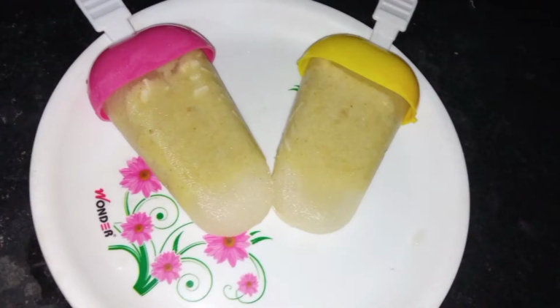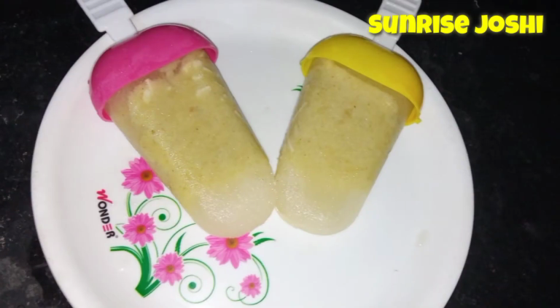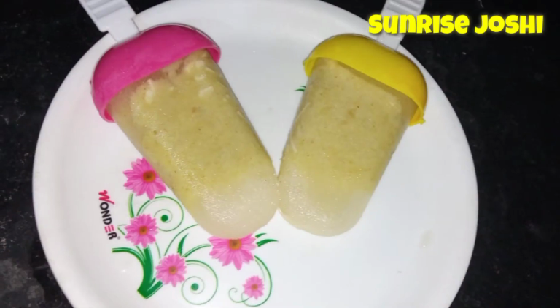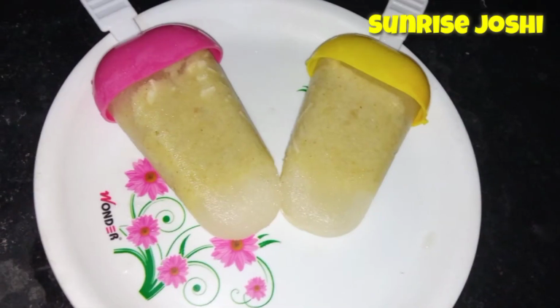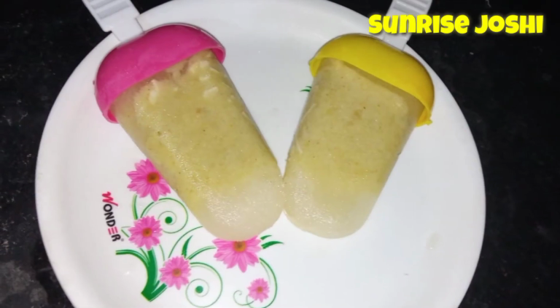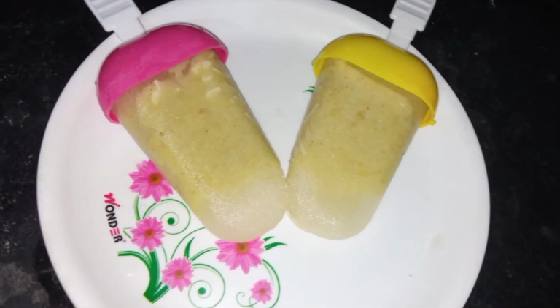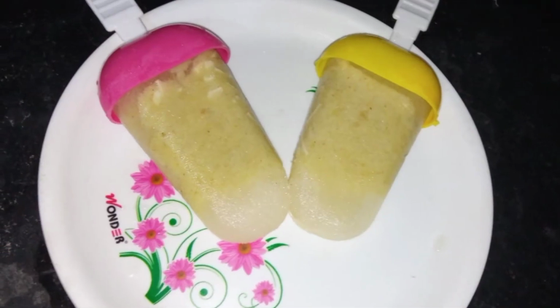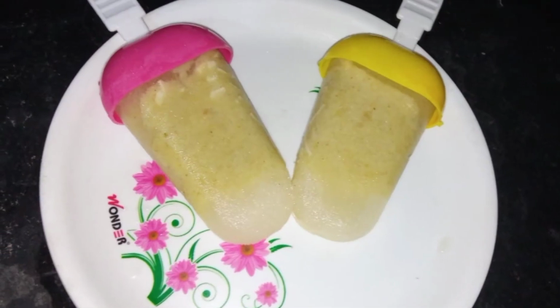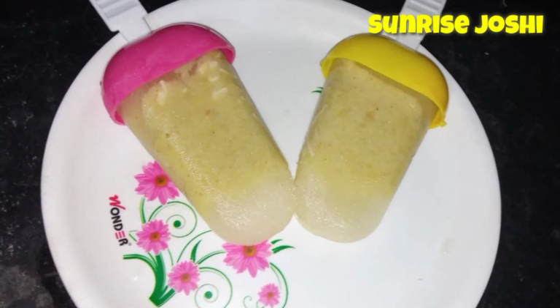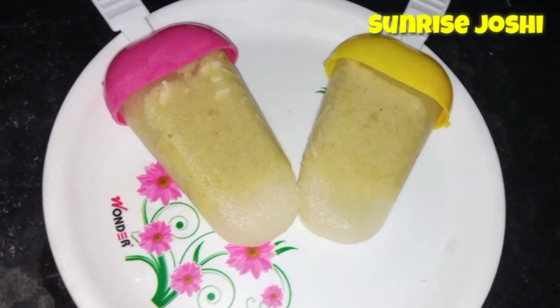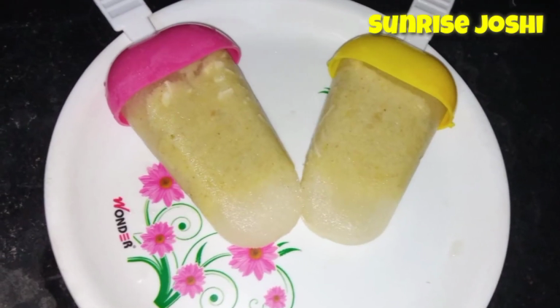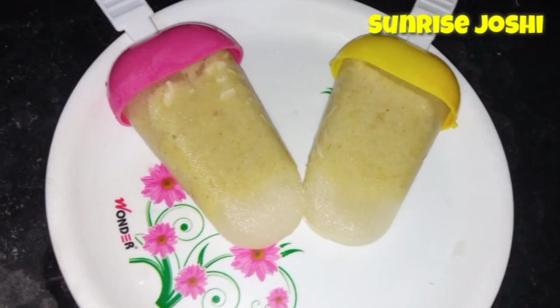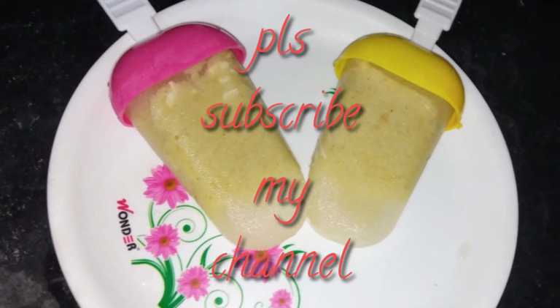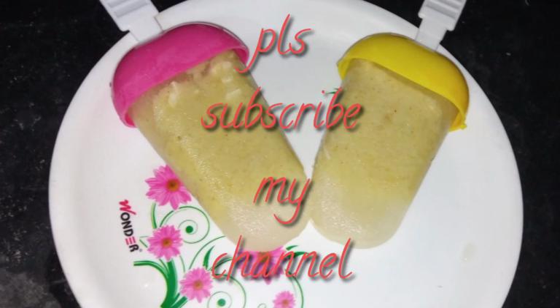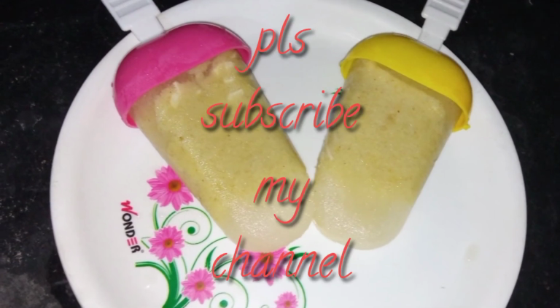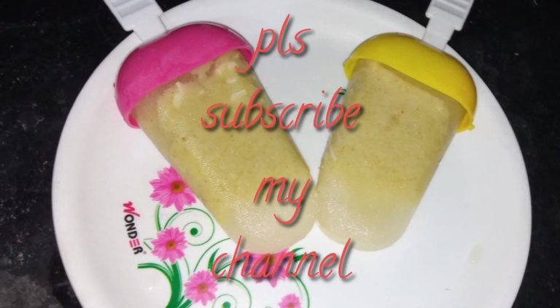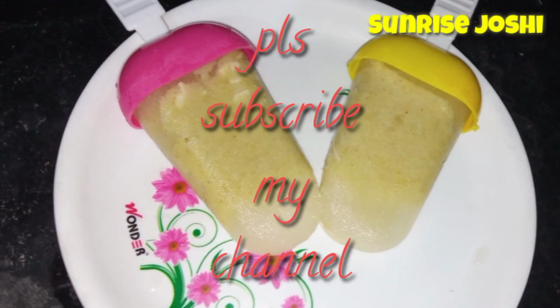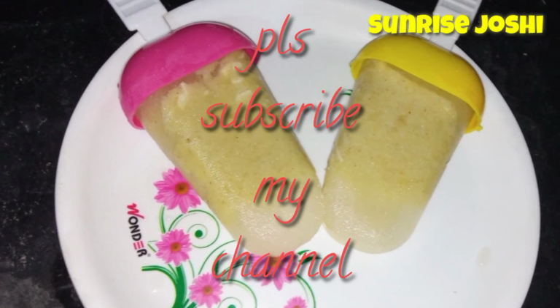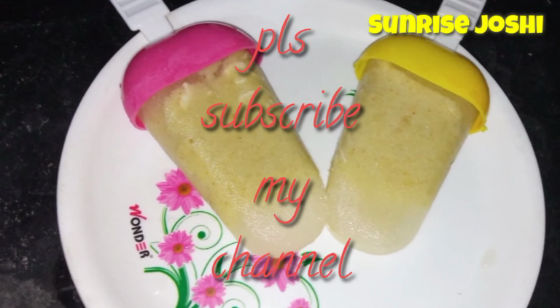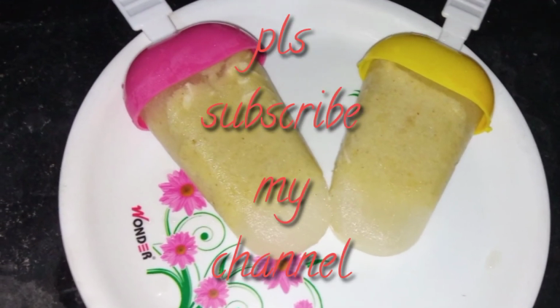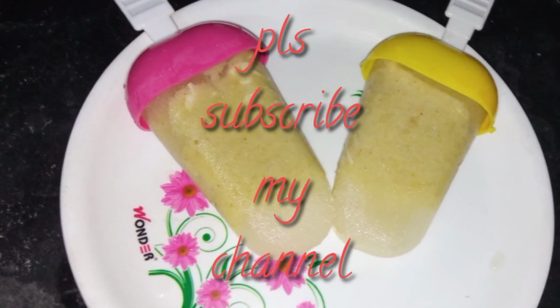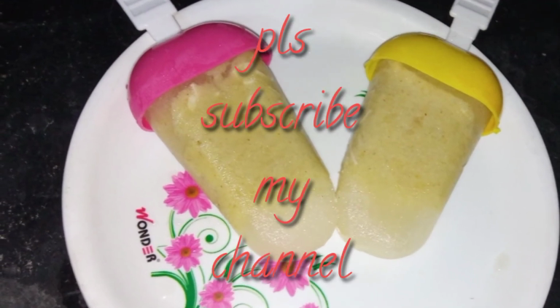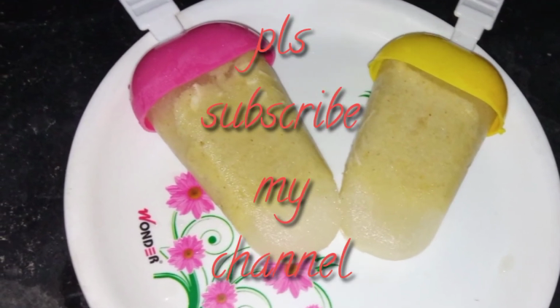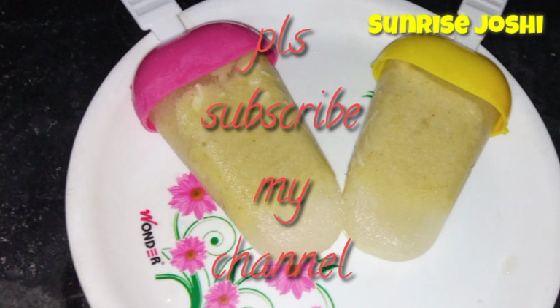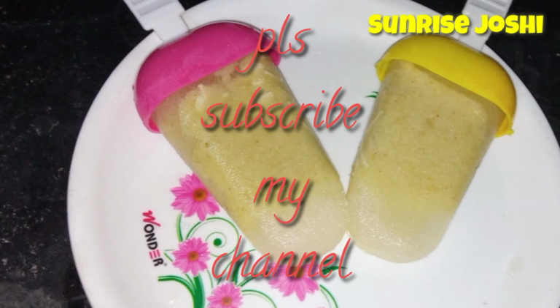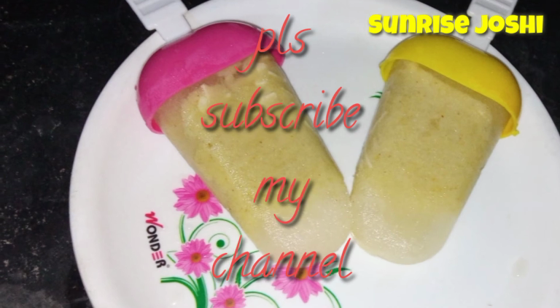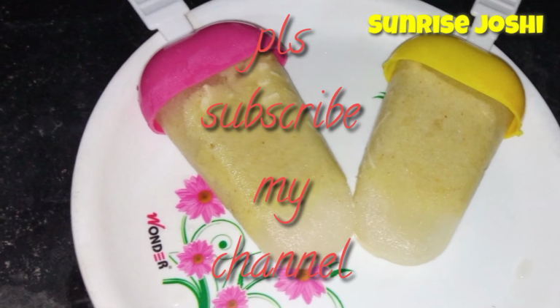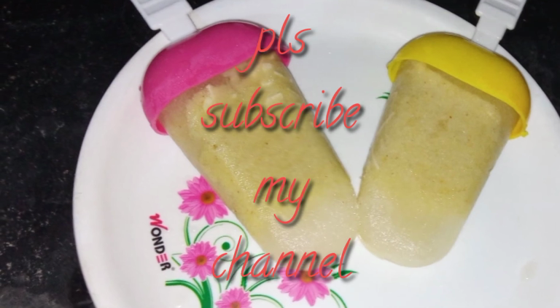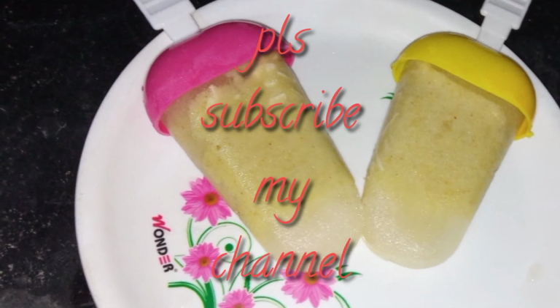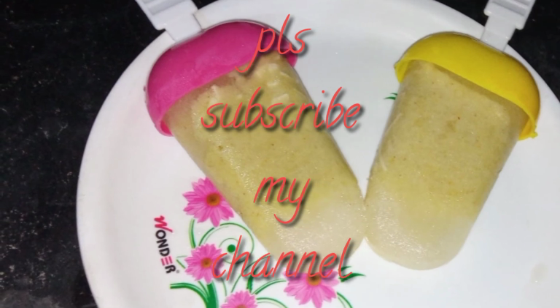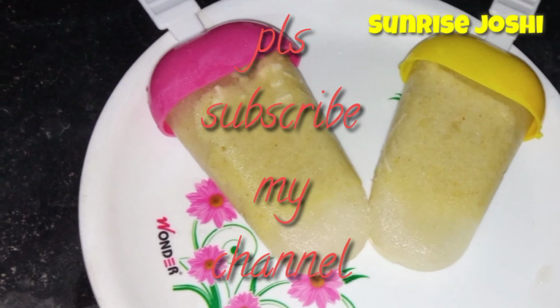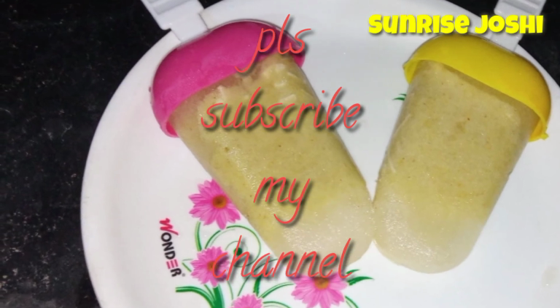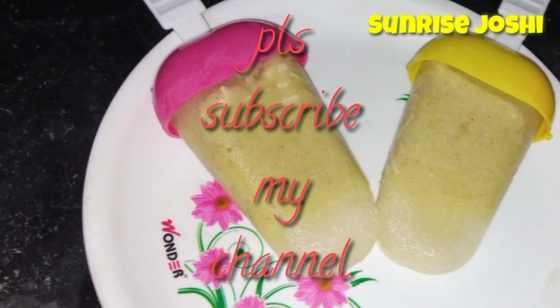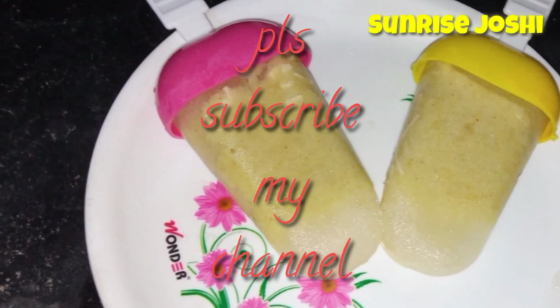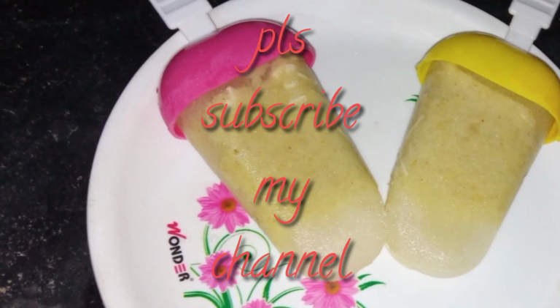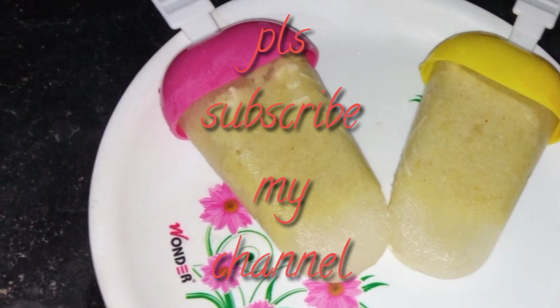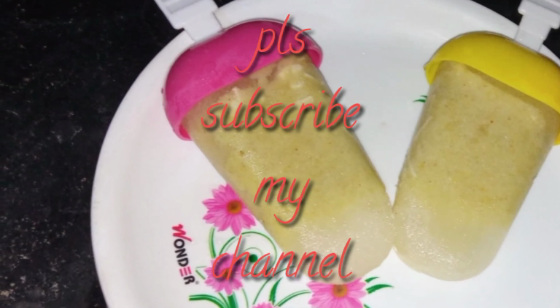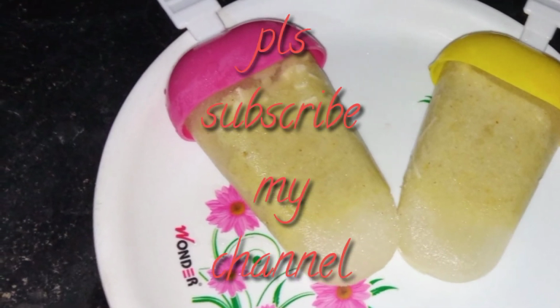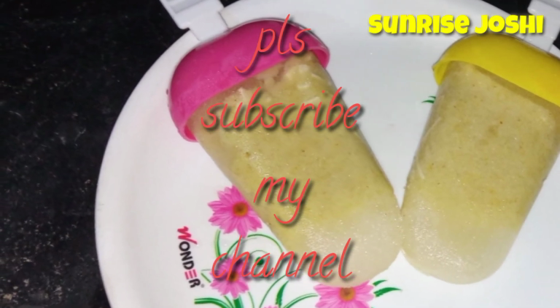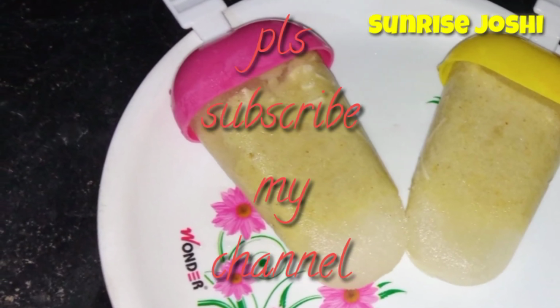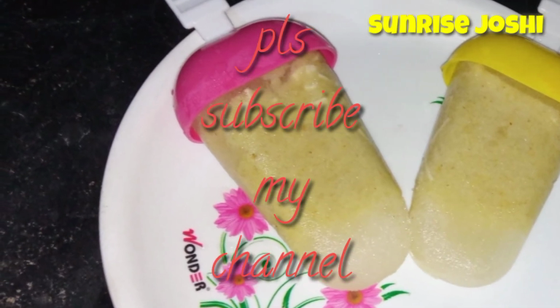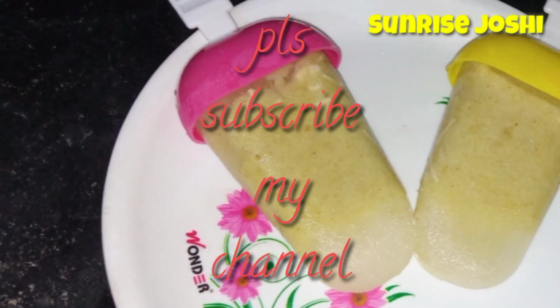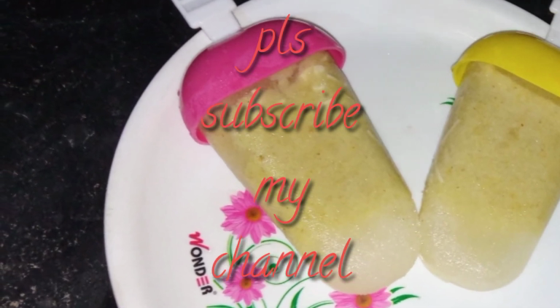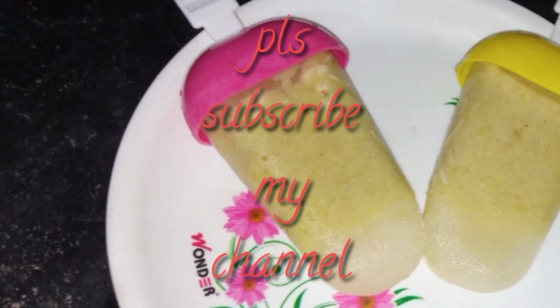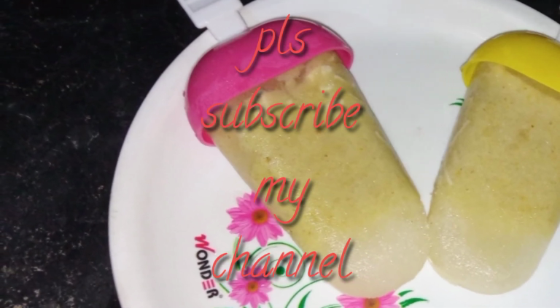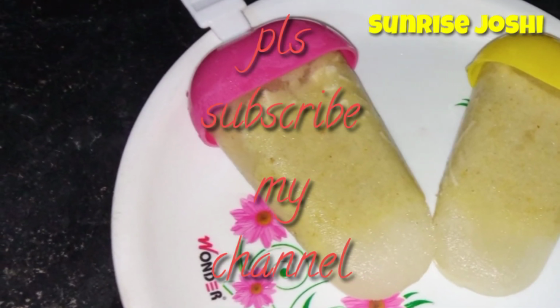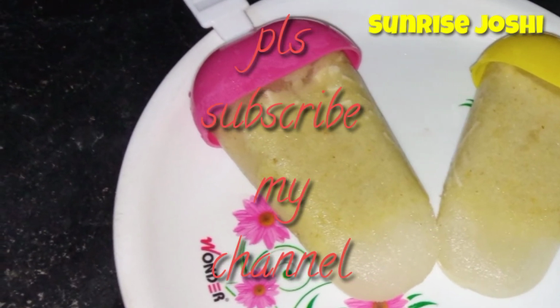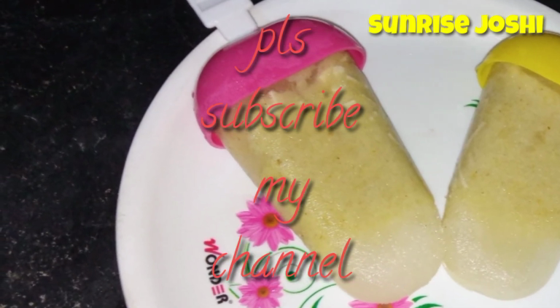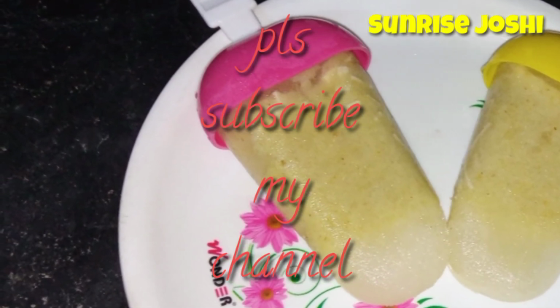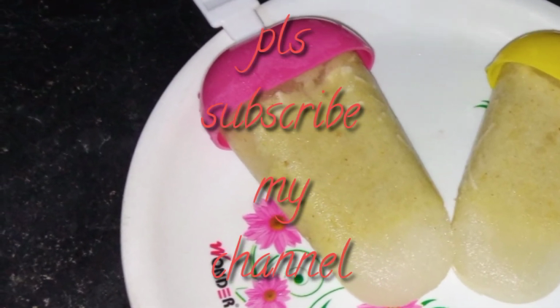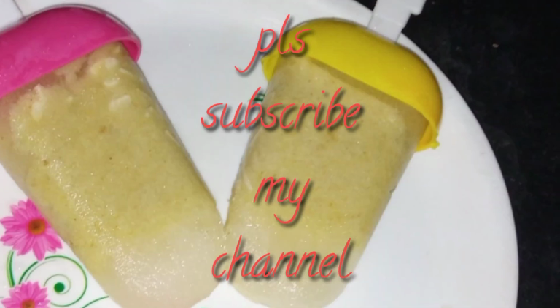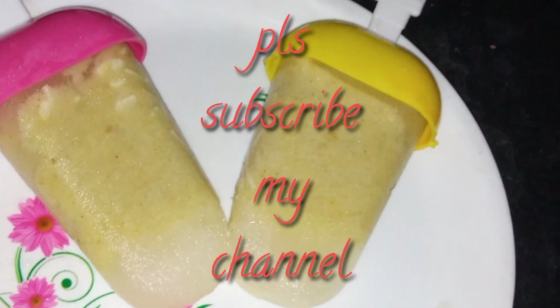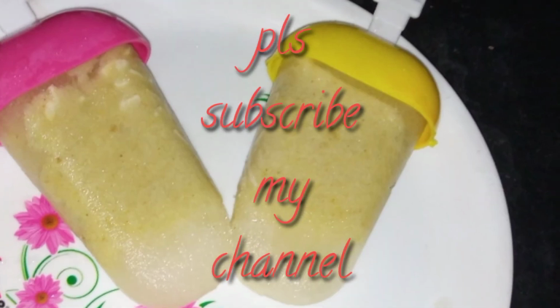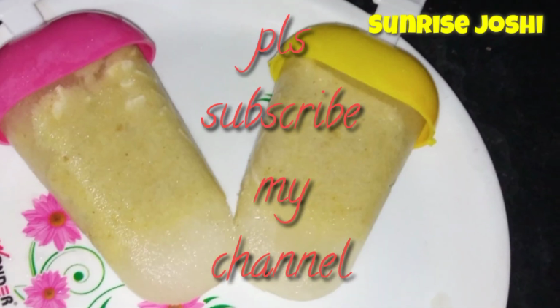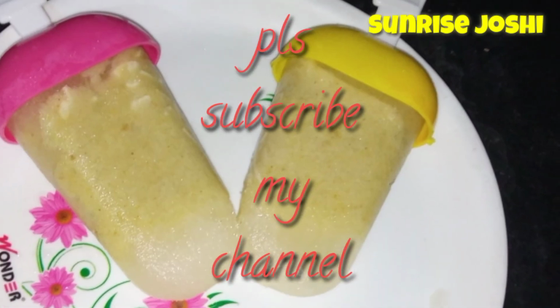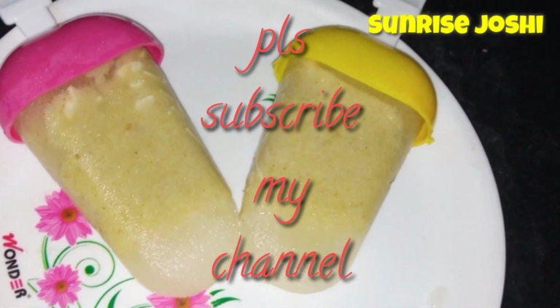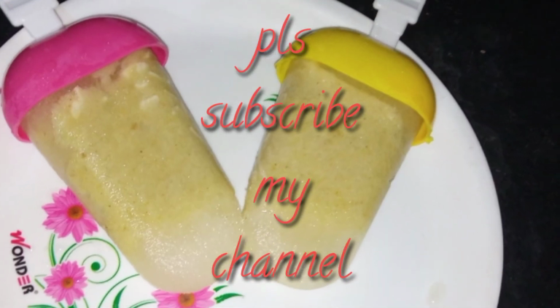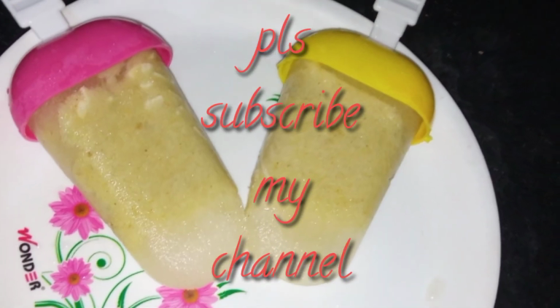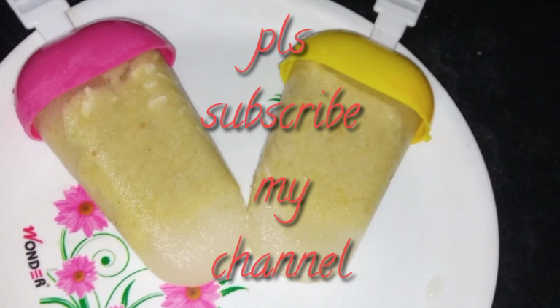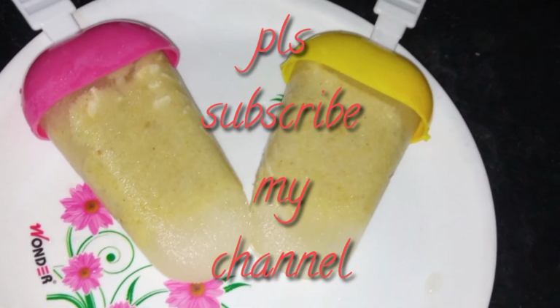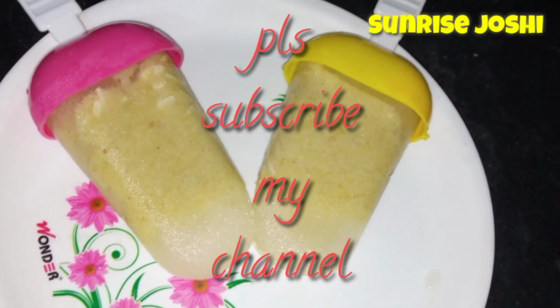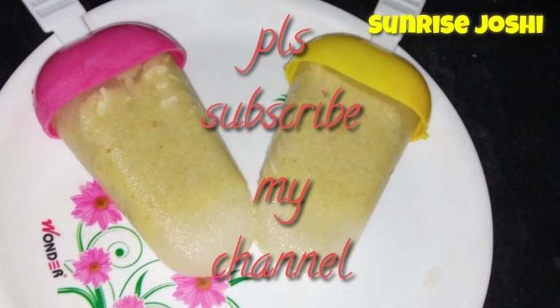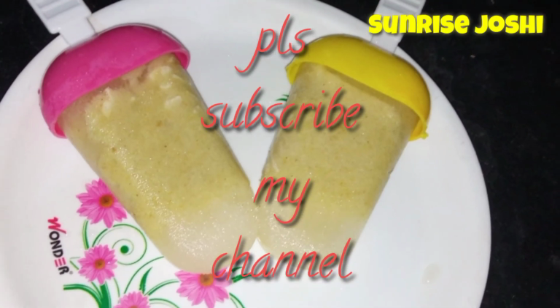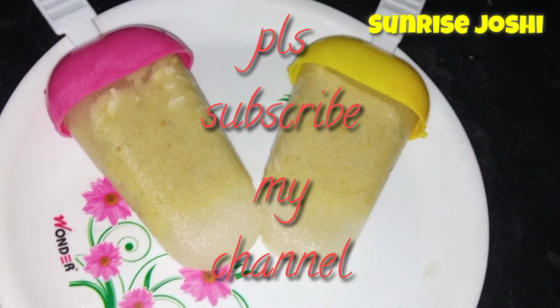Try it! Don't forget to subscribe to our channel on Sunraj Joshi. Thanks for watching.